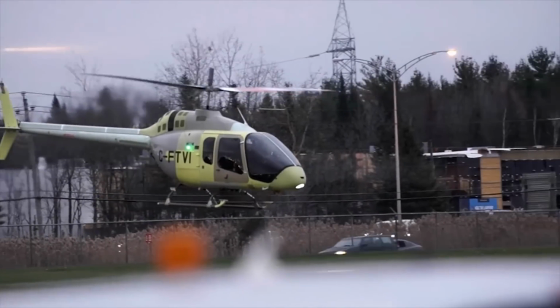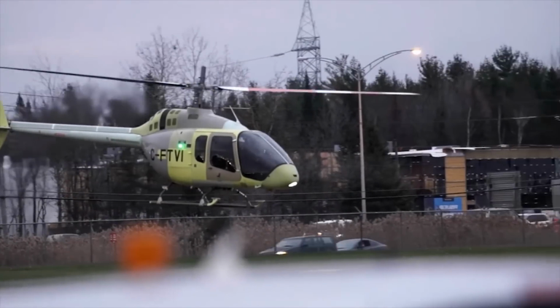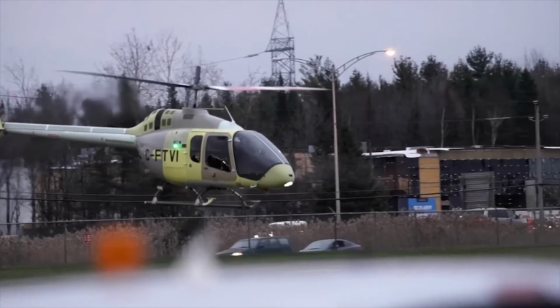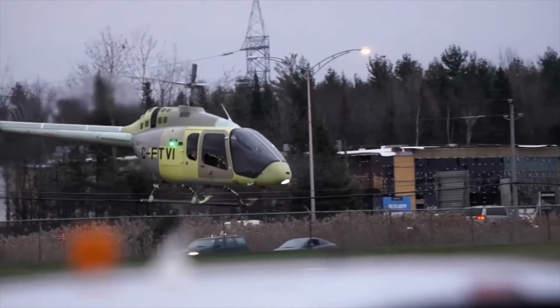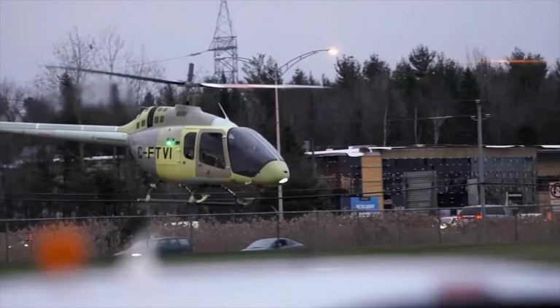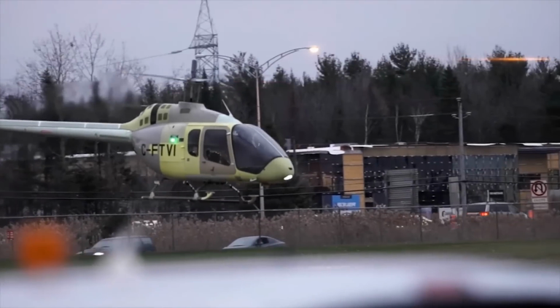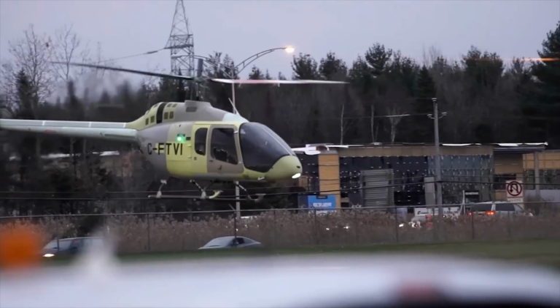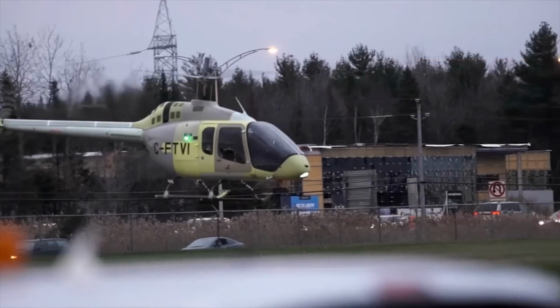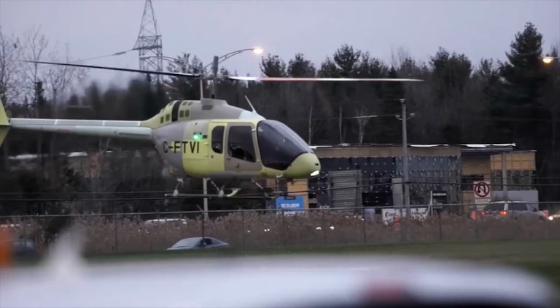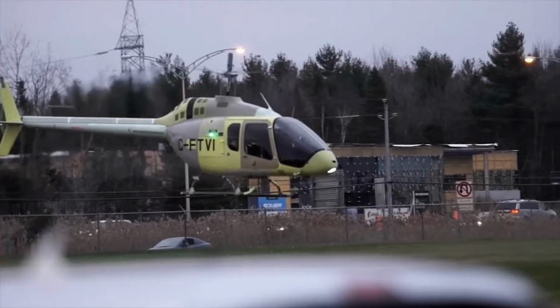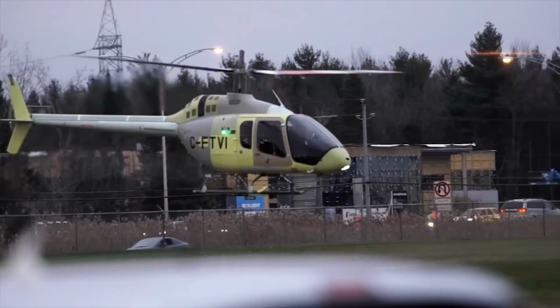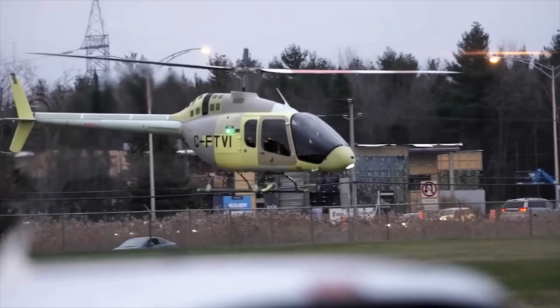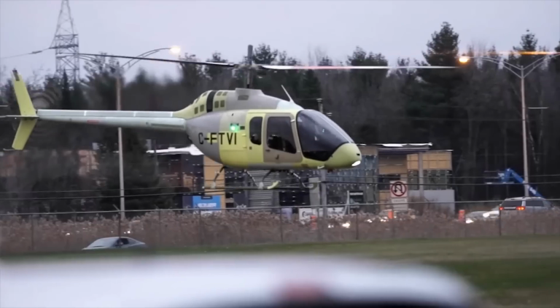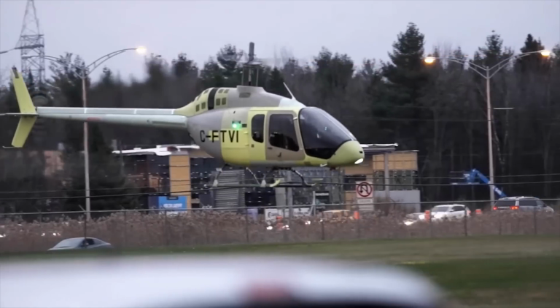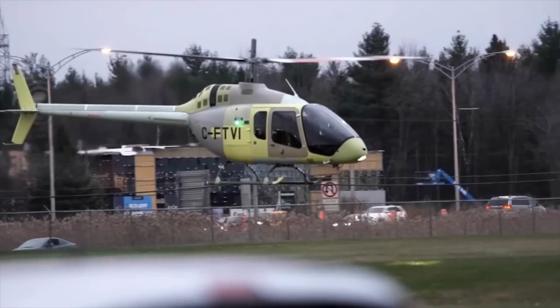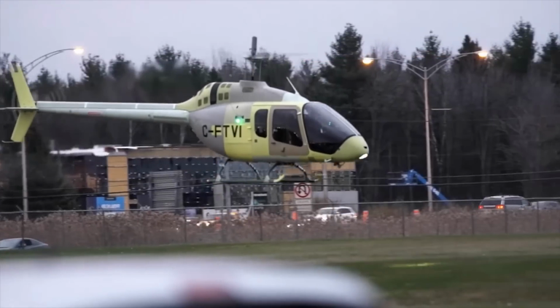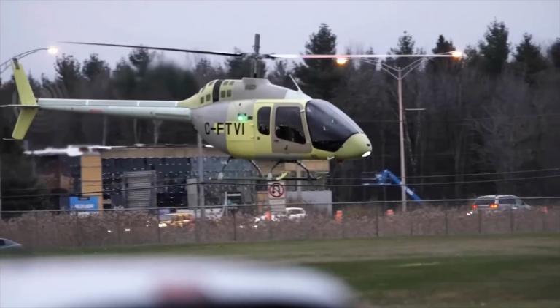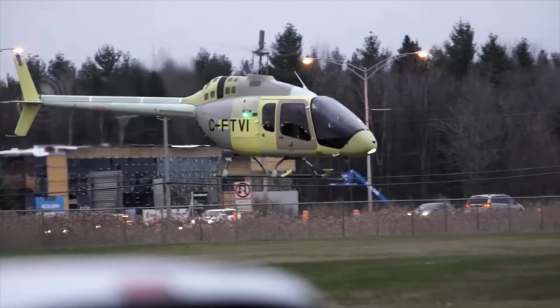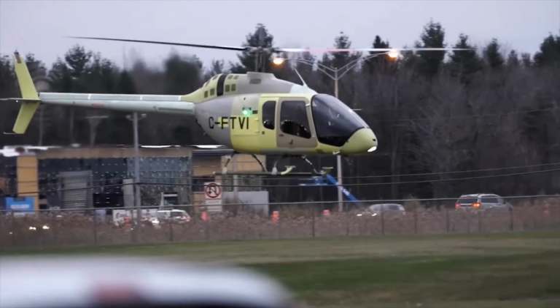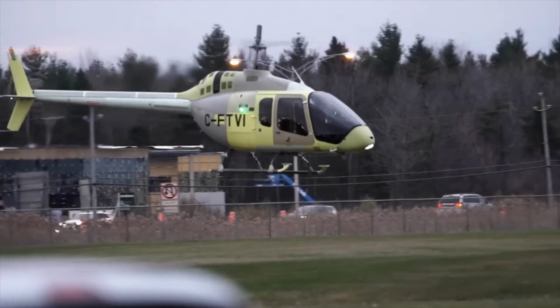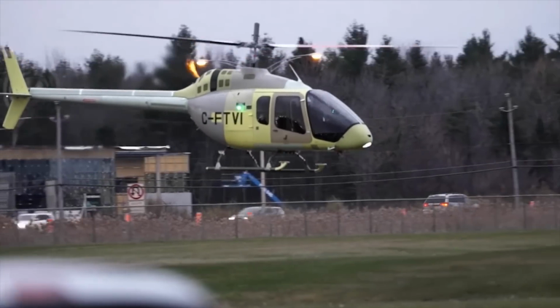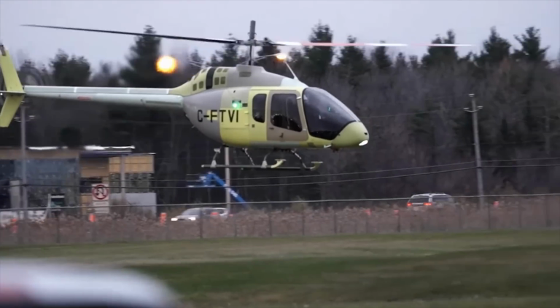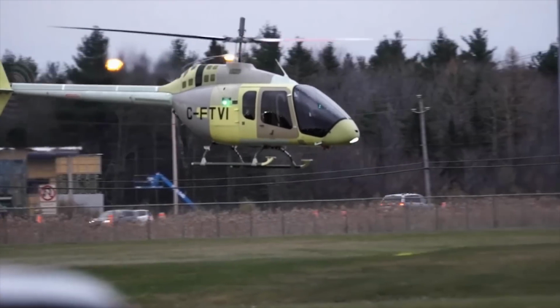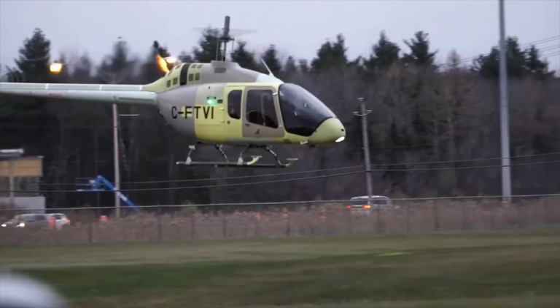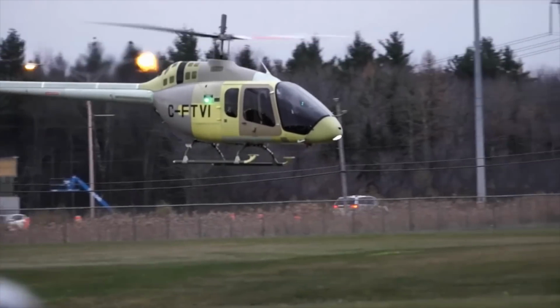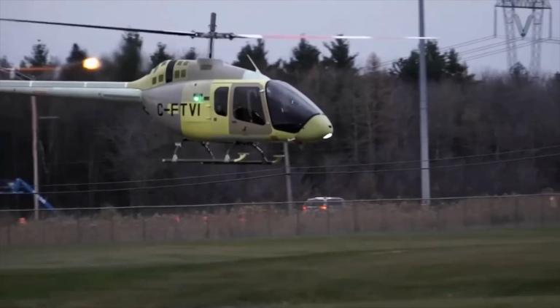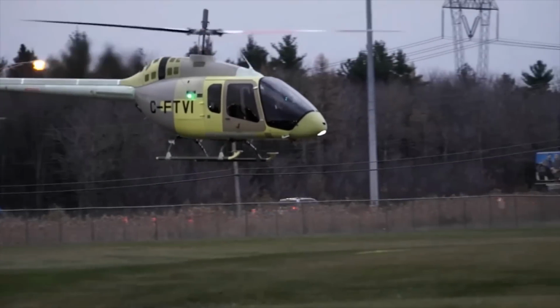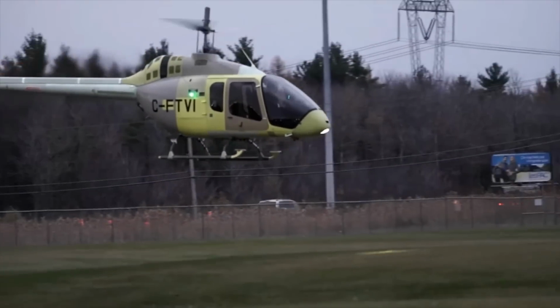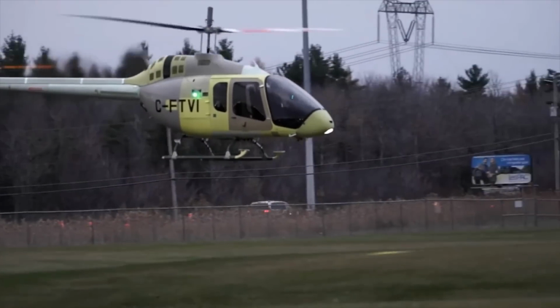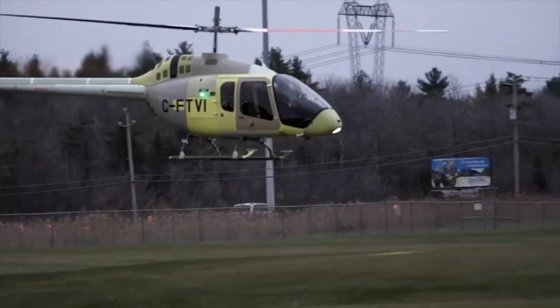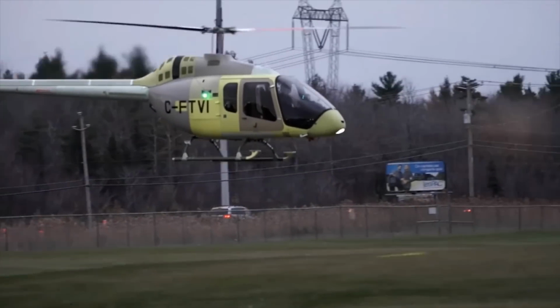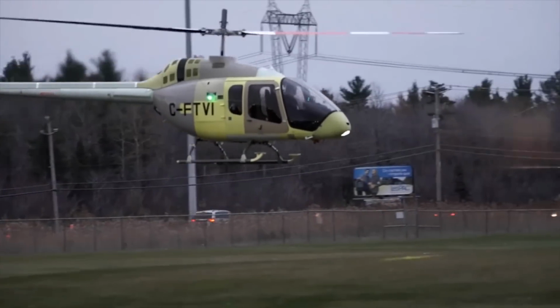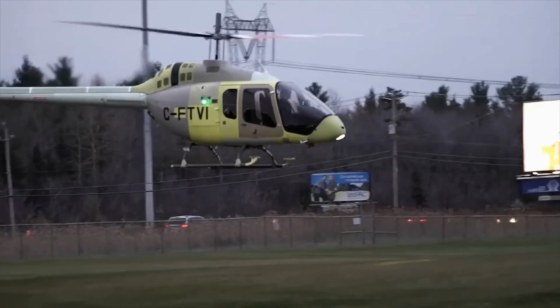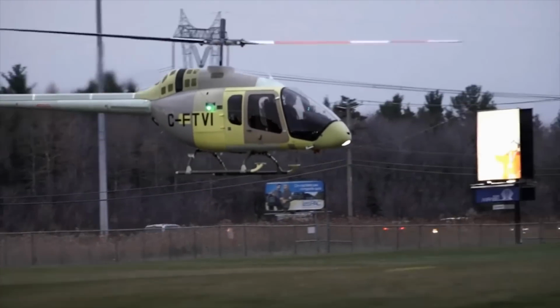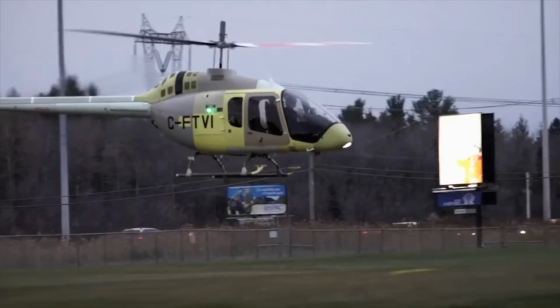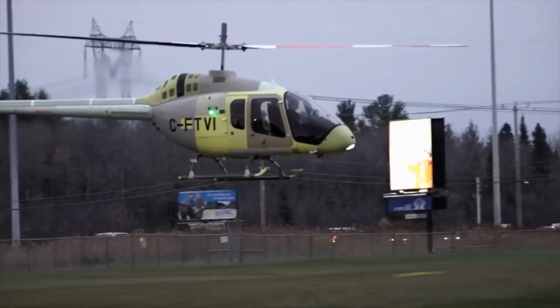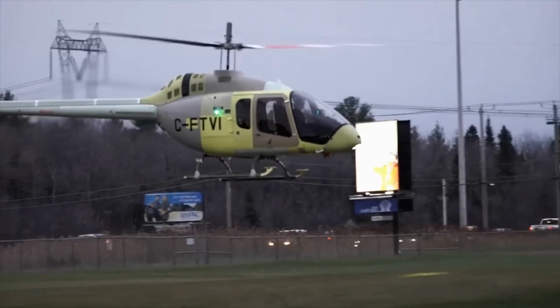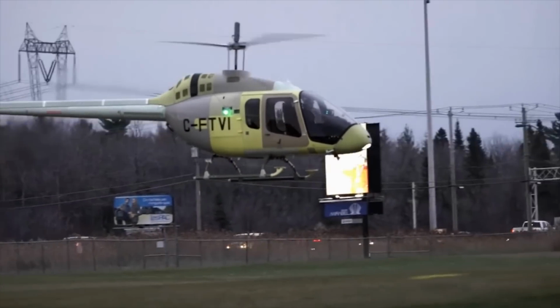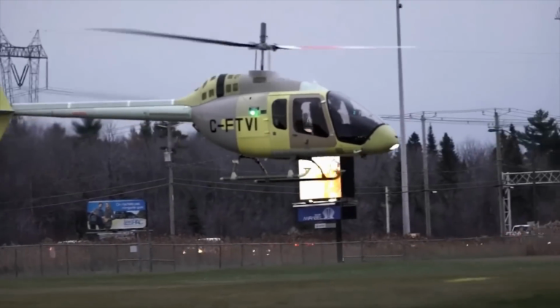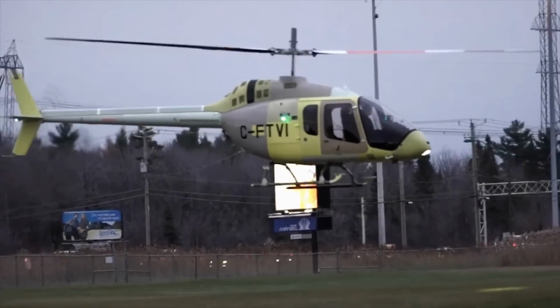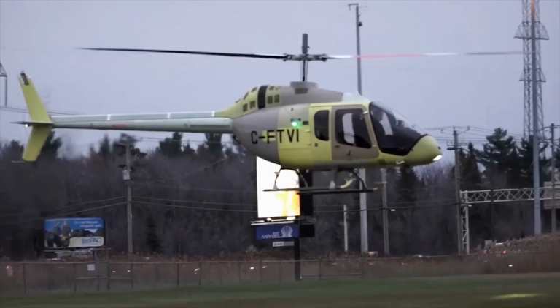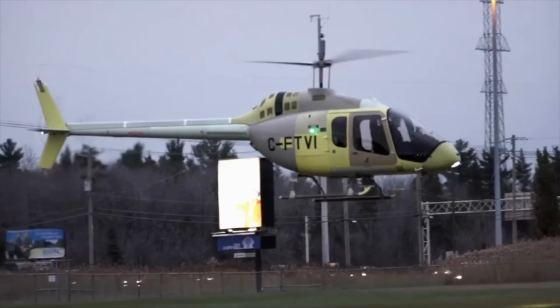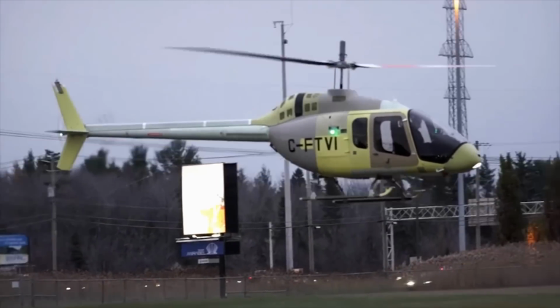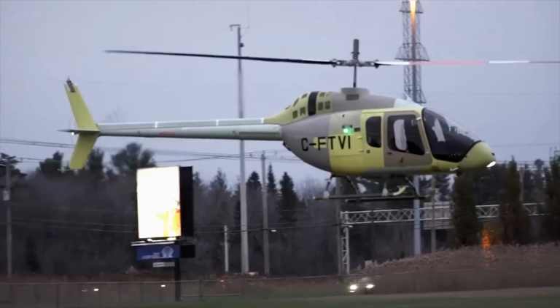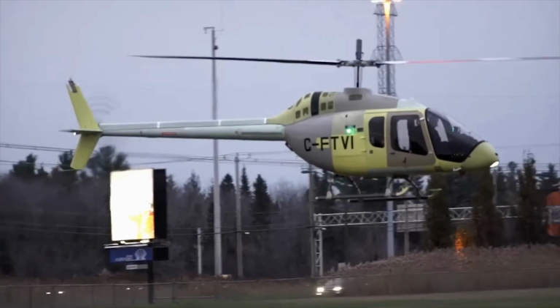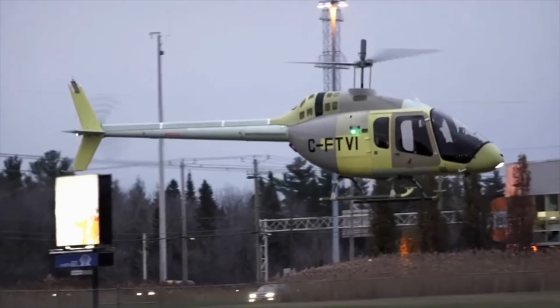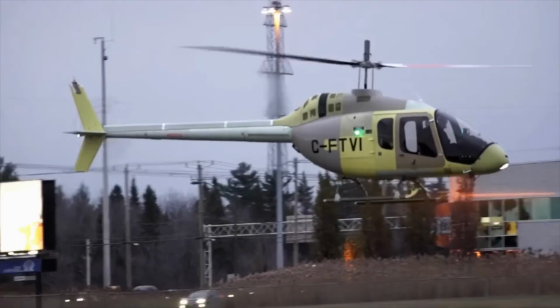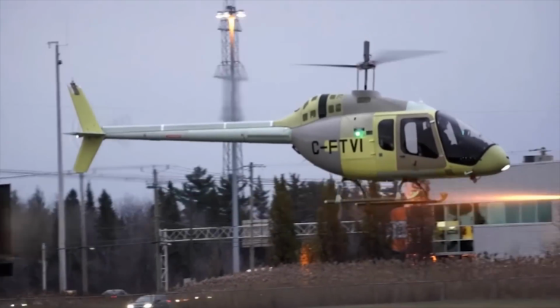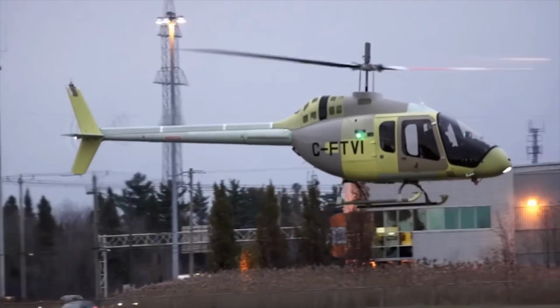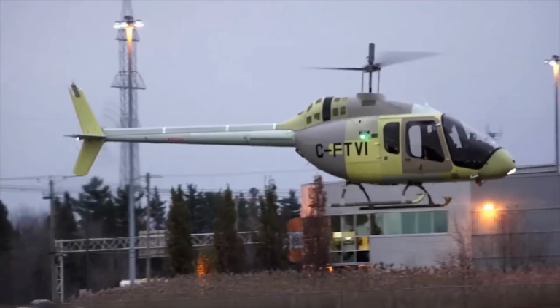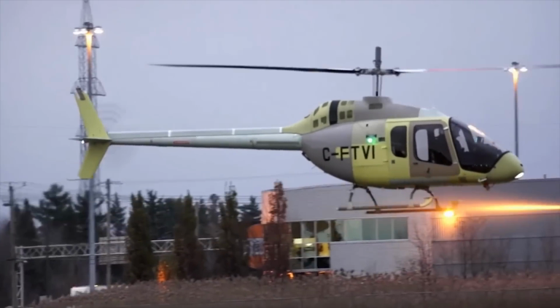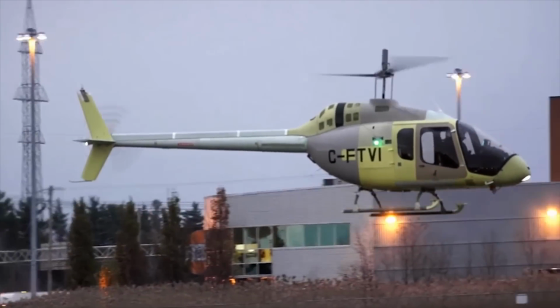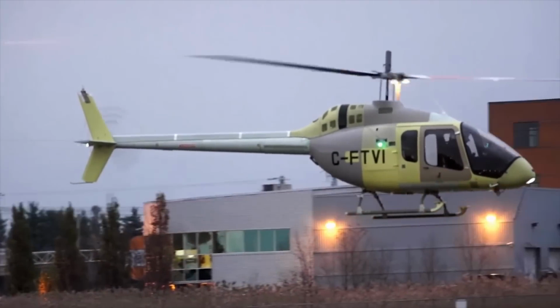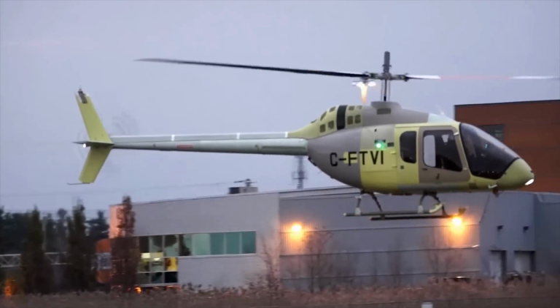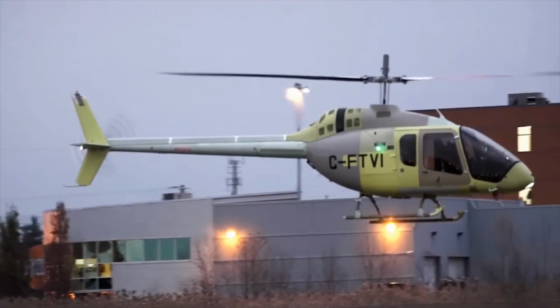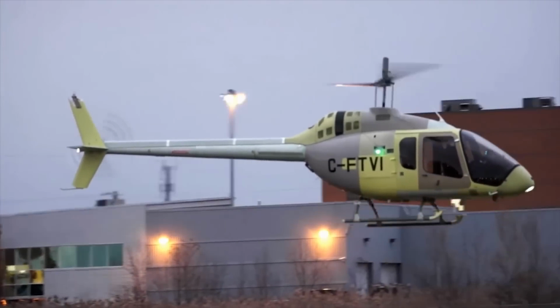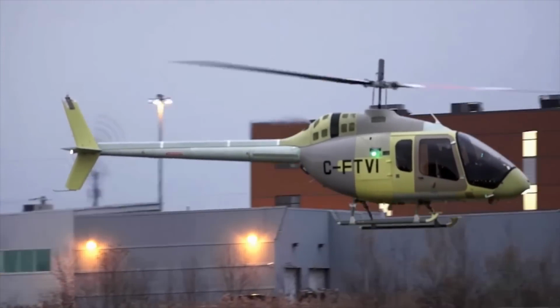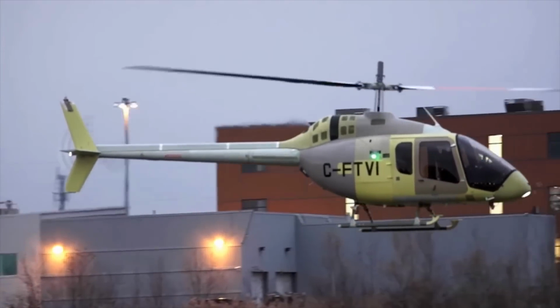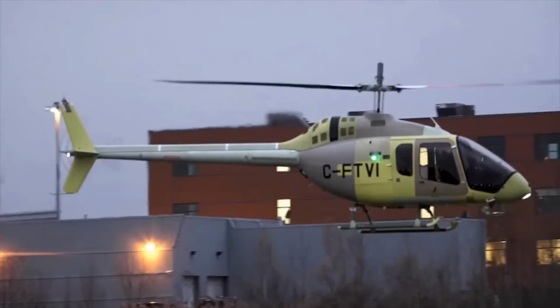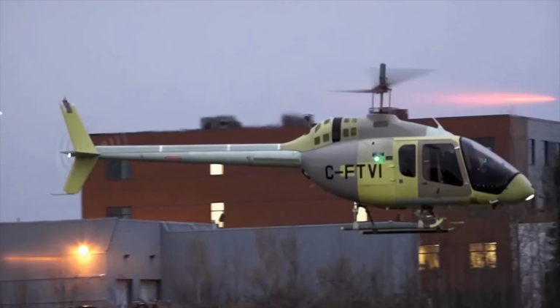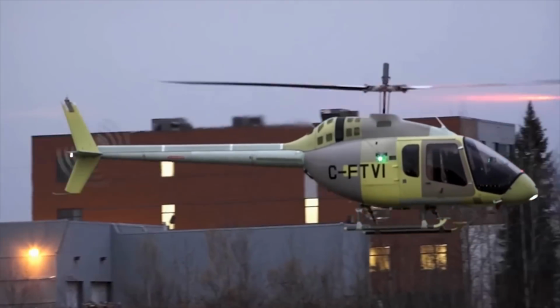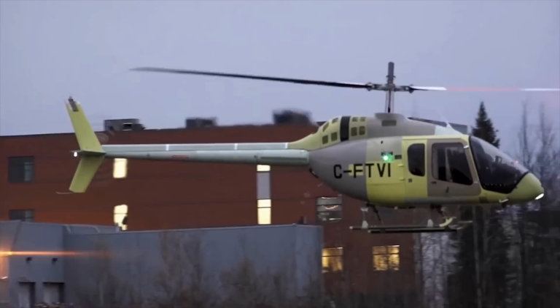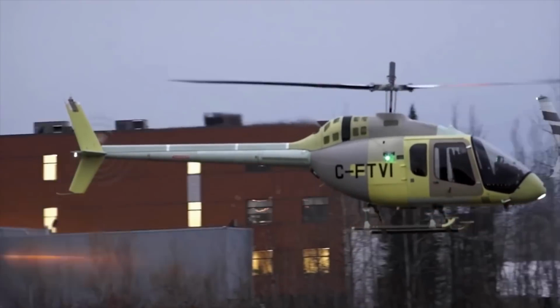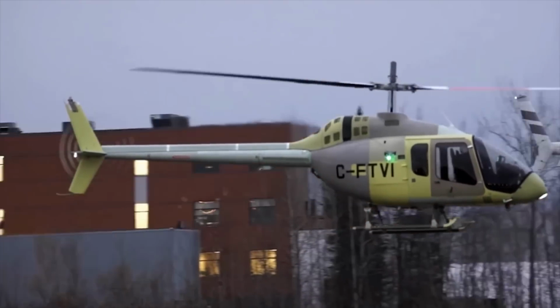Company senior test pilots Jan Laval and Eric Emblin hovered the new helicopter, assessed low-speed controllability, and then took it to 60 knots.